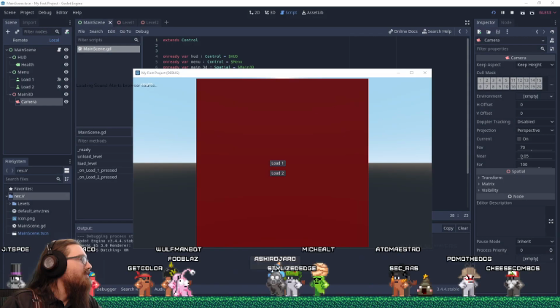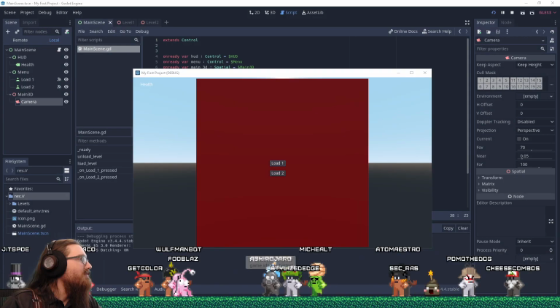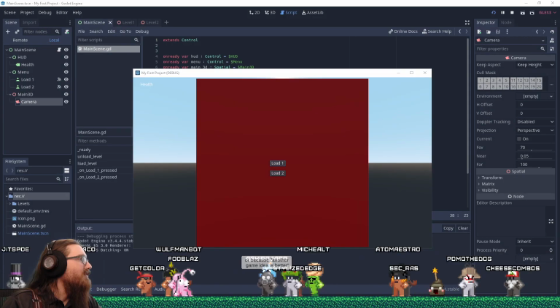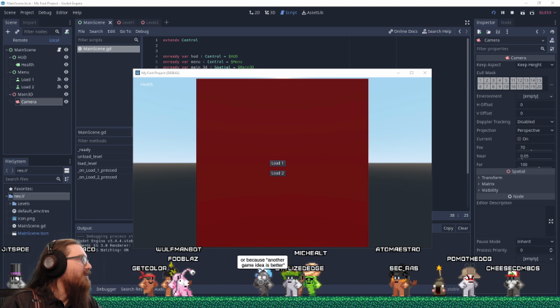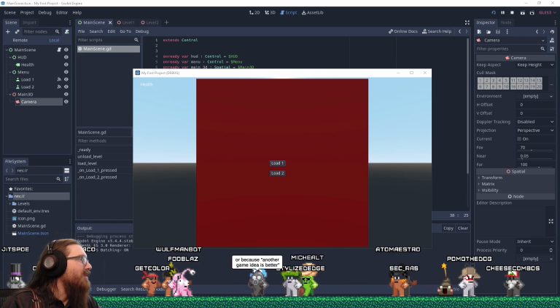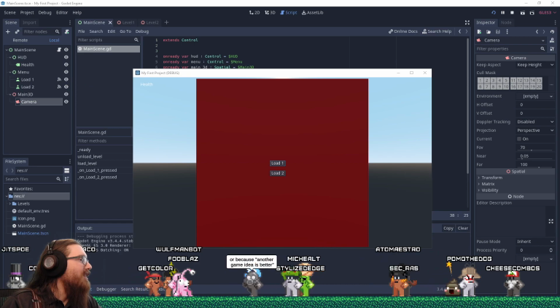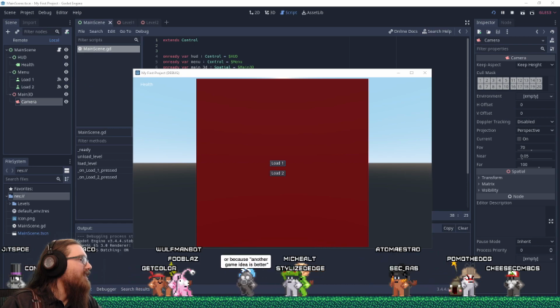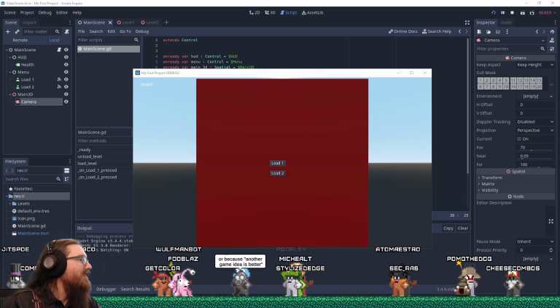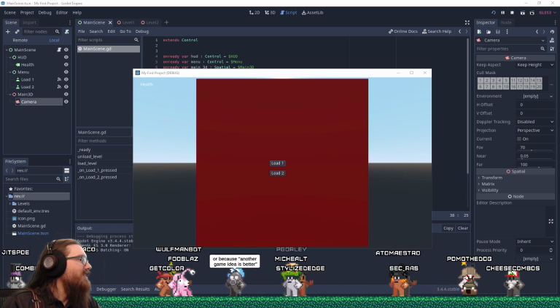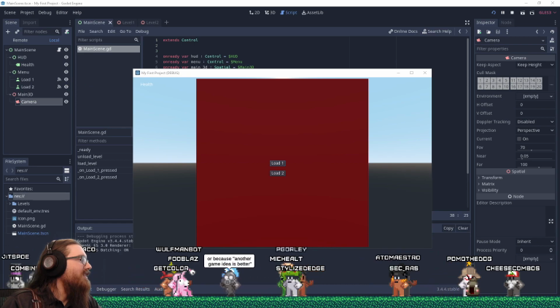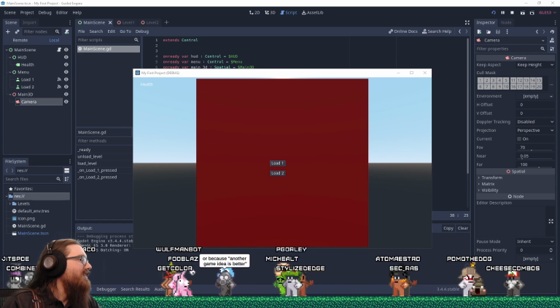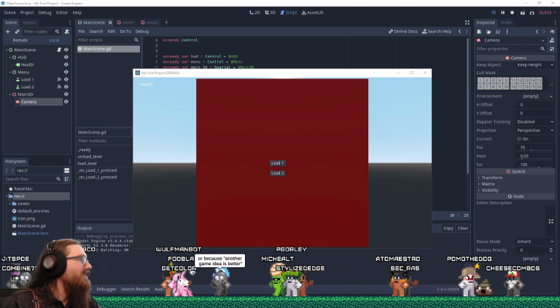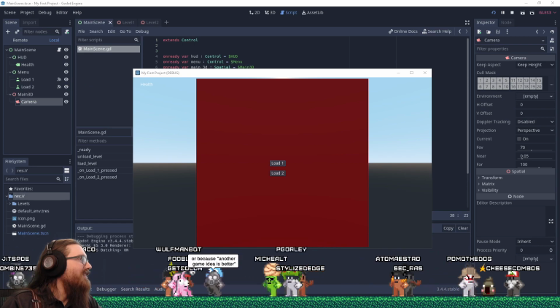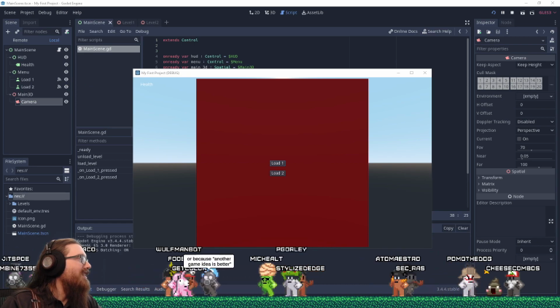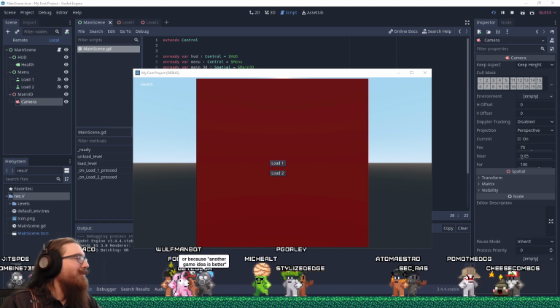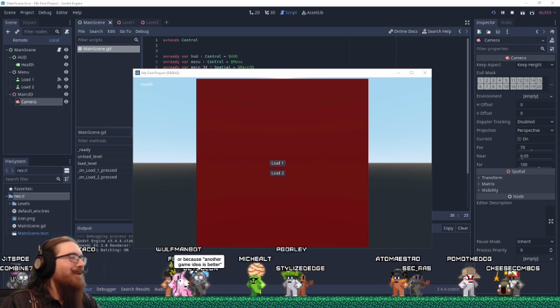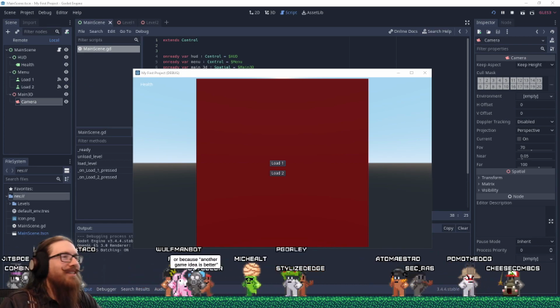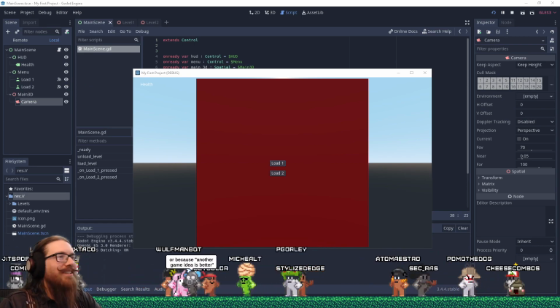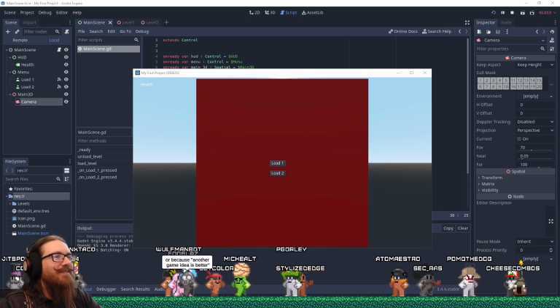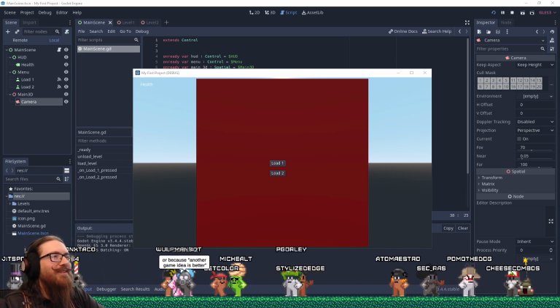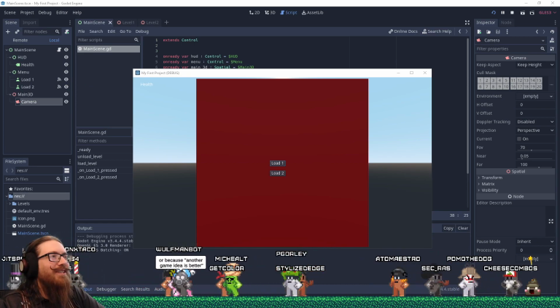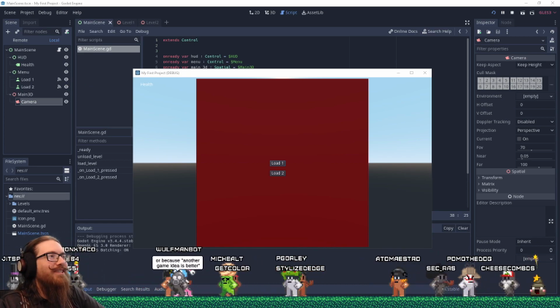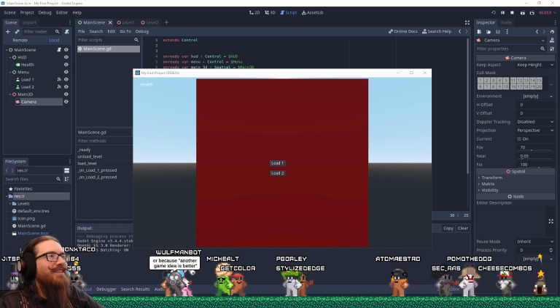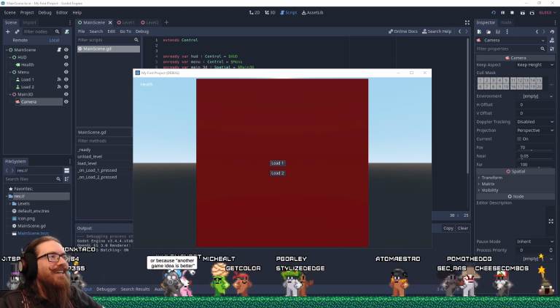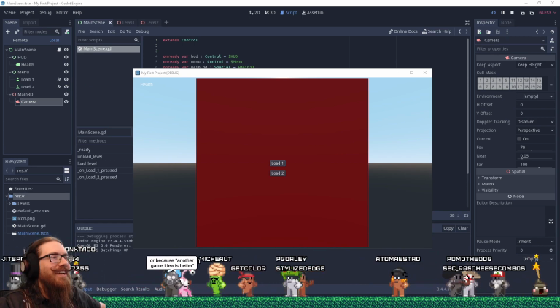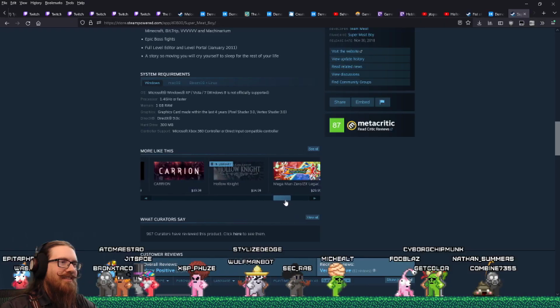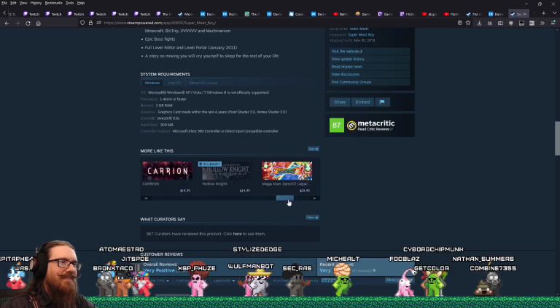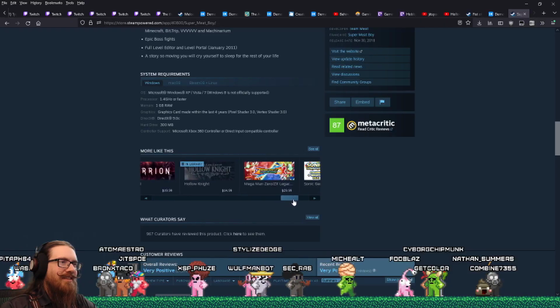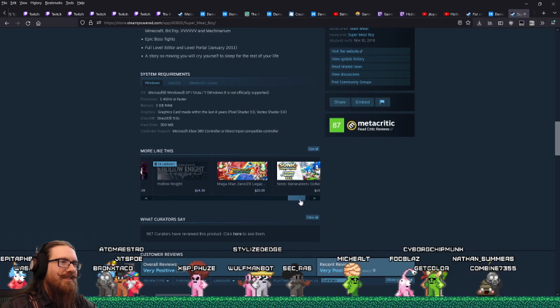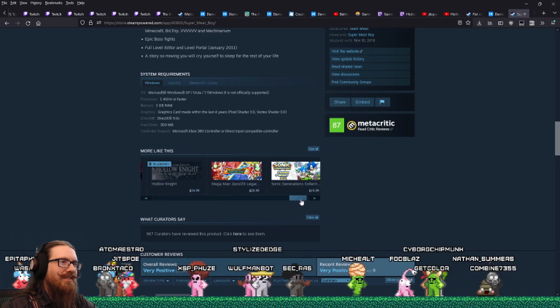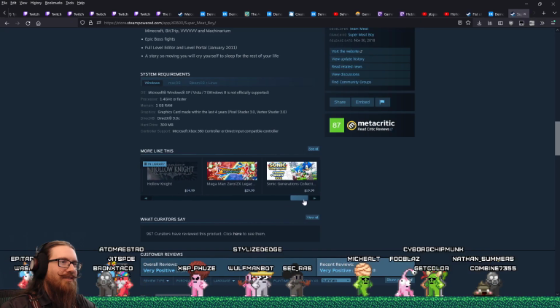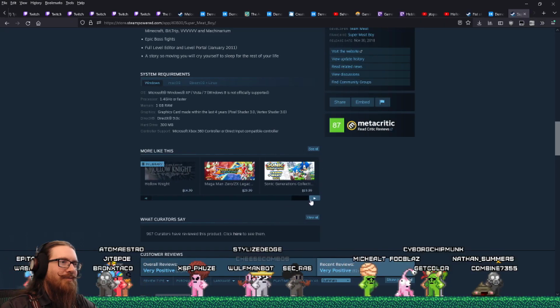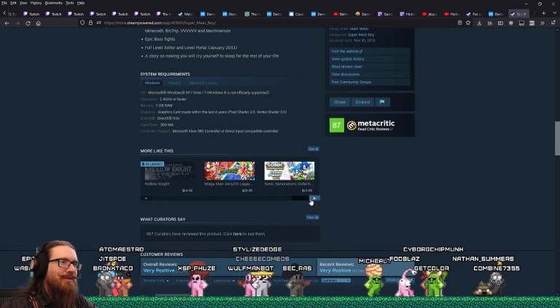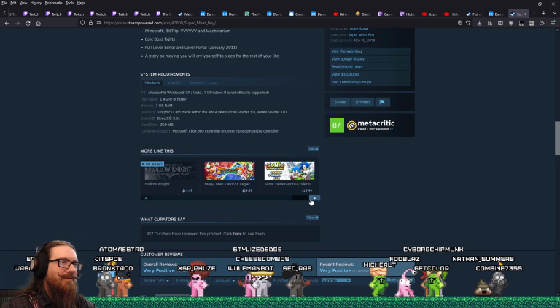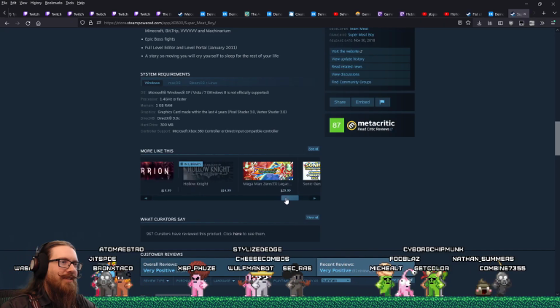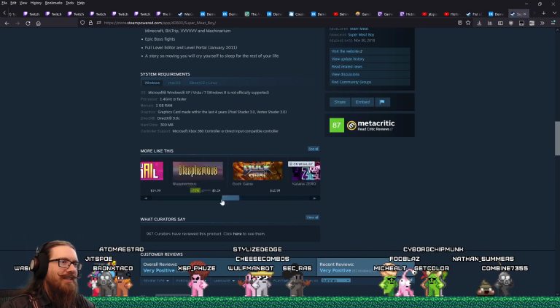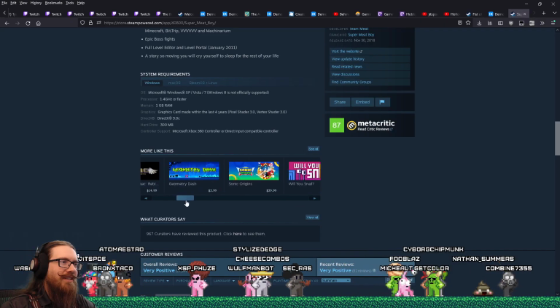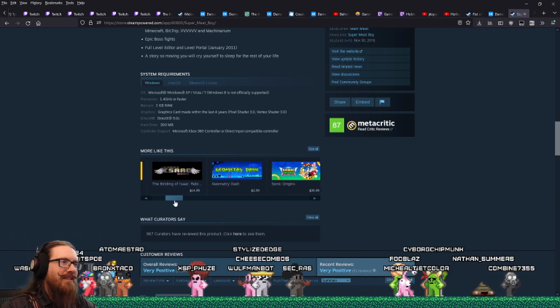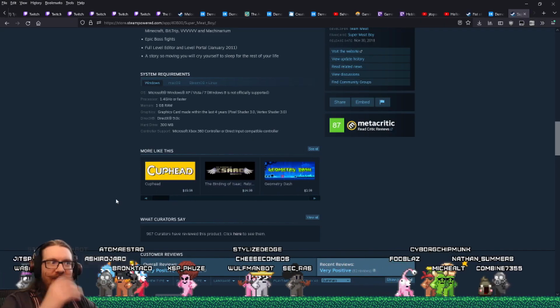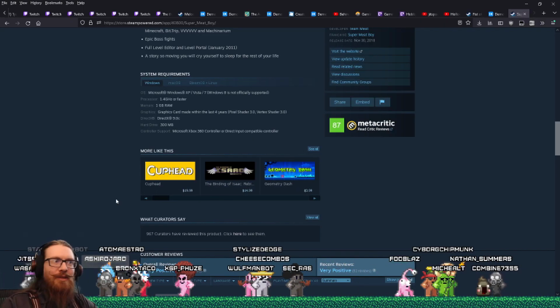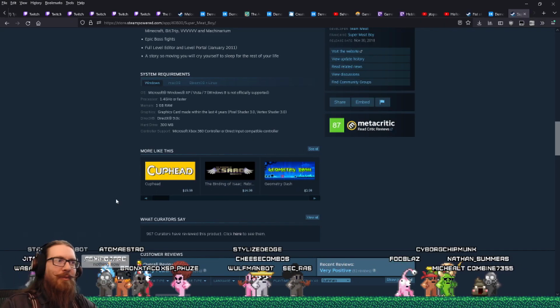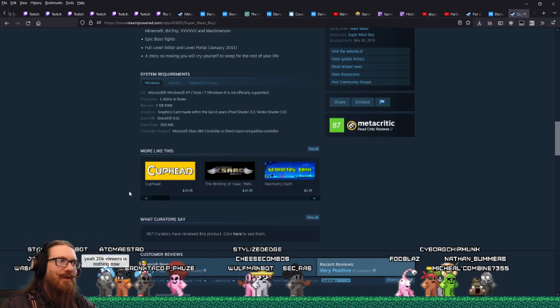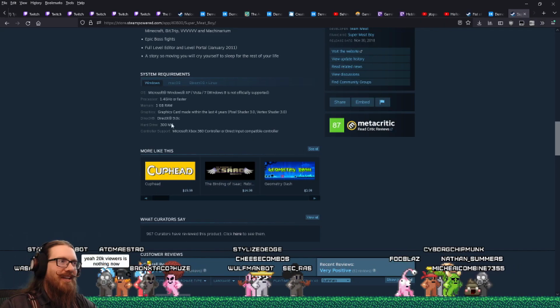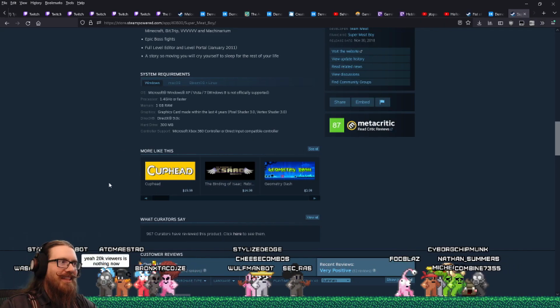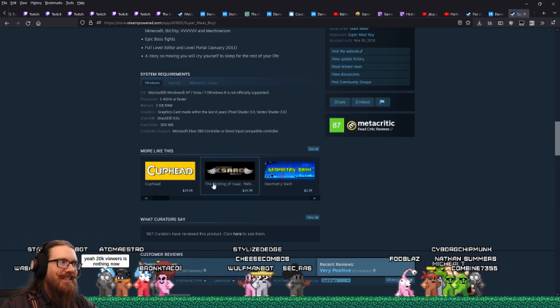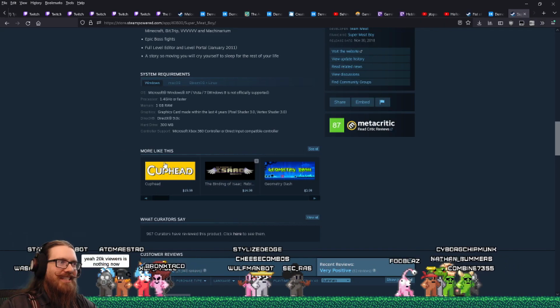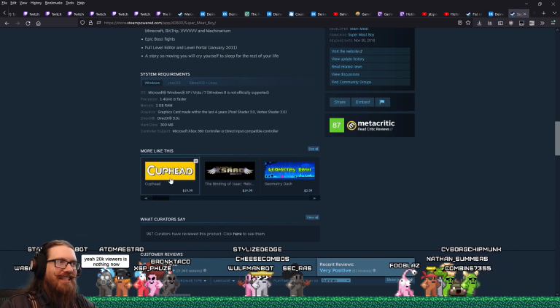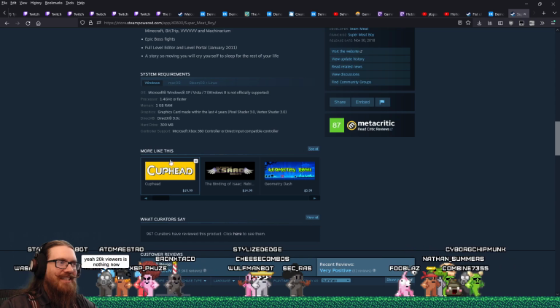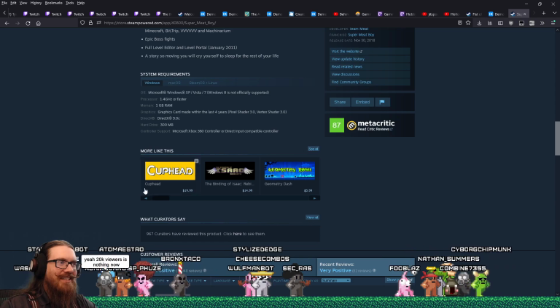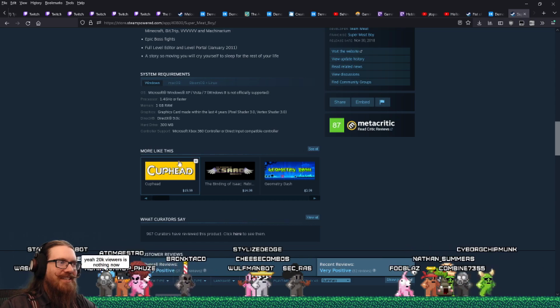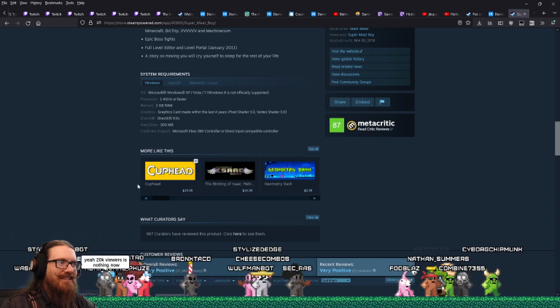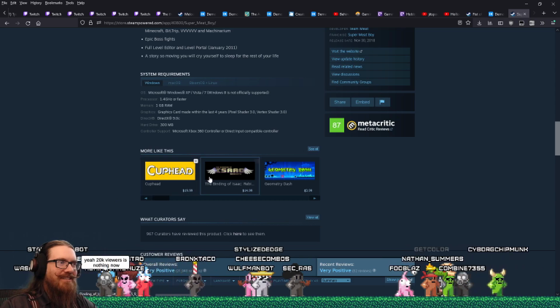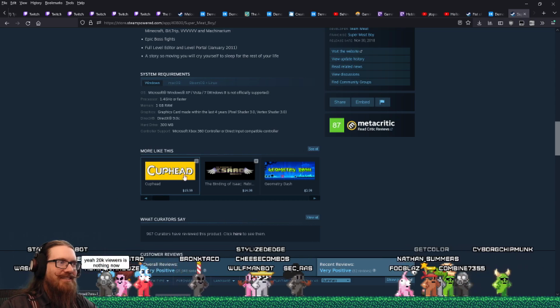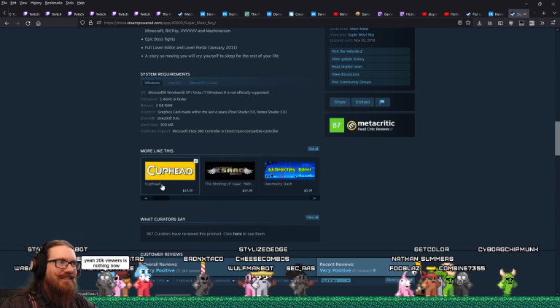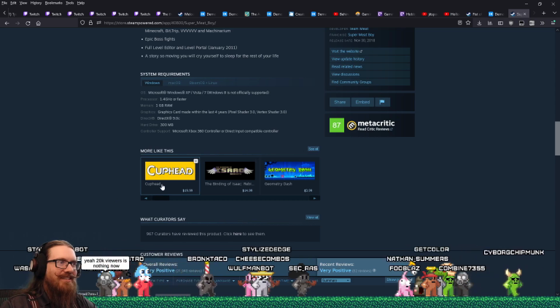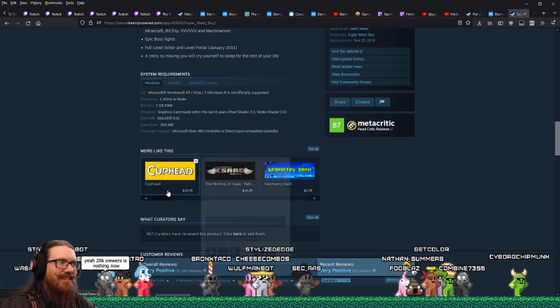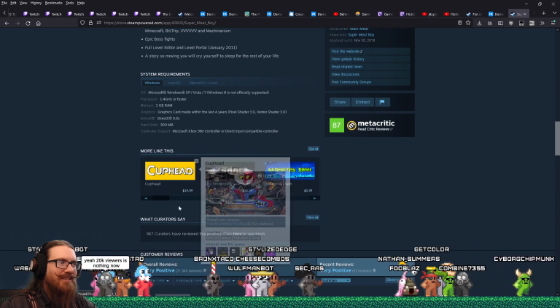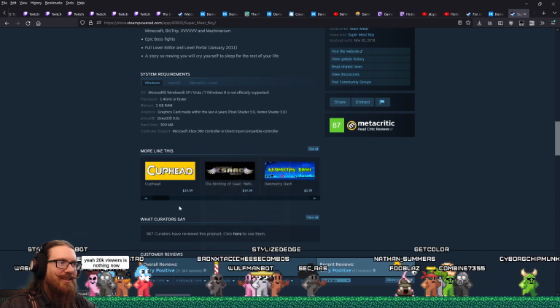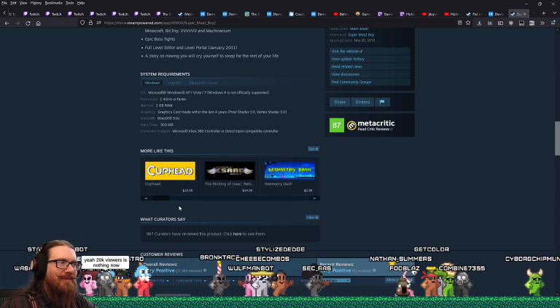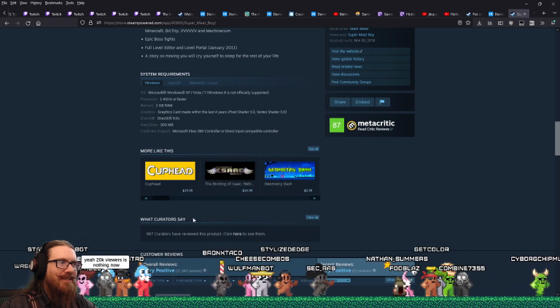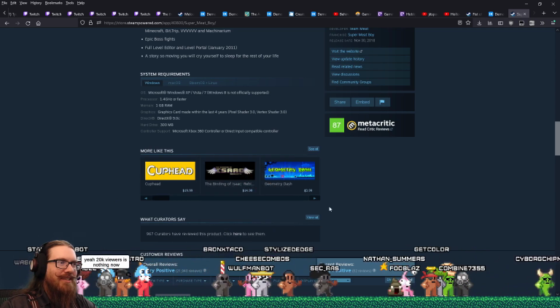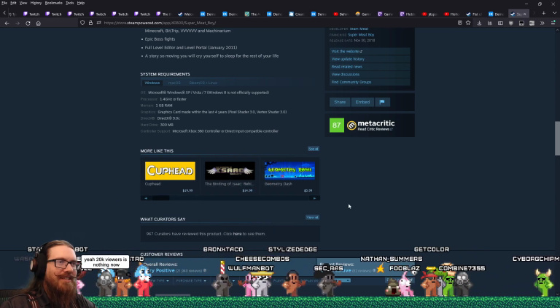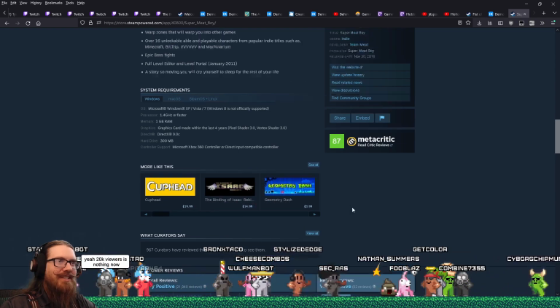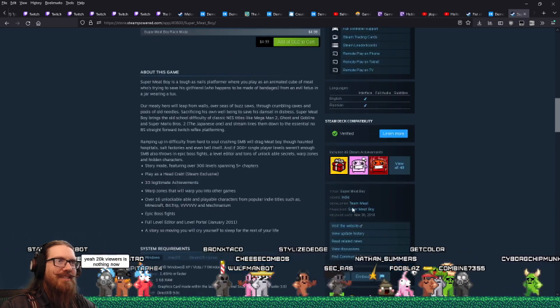Oh my gosh, it worked on the first try! These are actually almost related. The 'more like this' section is such garbage on Steam.